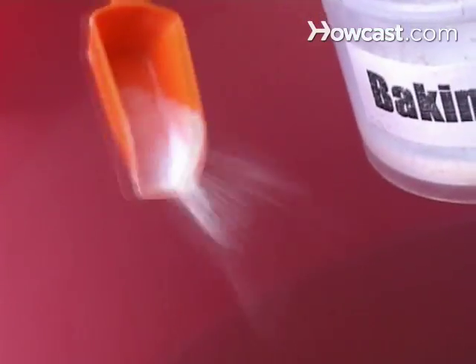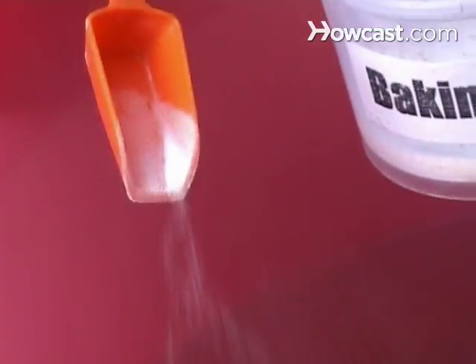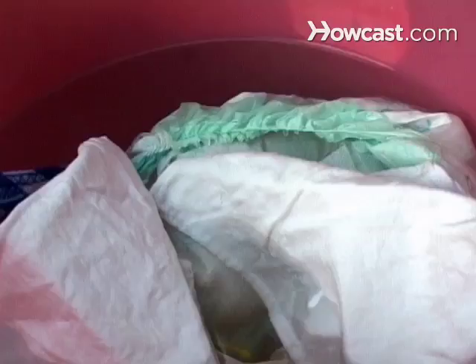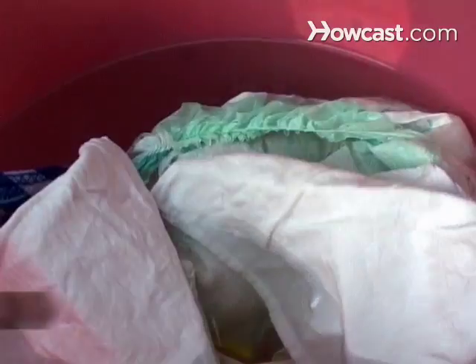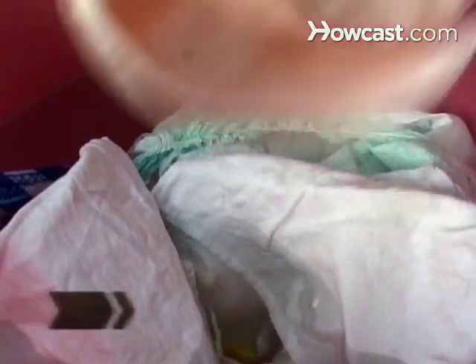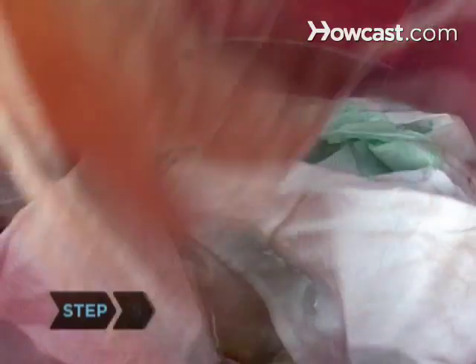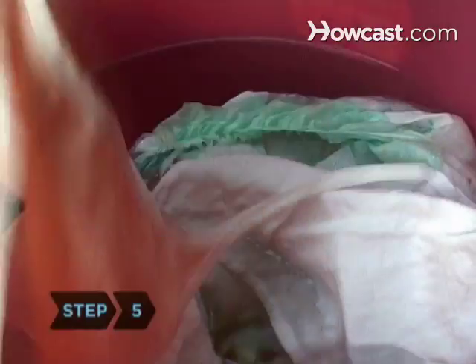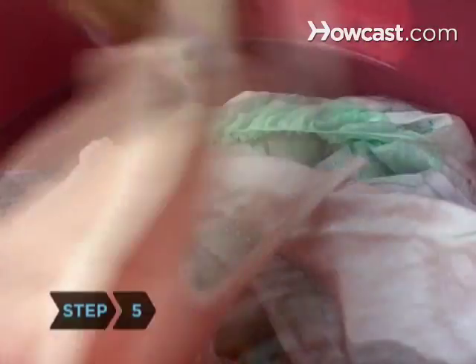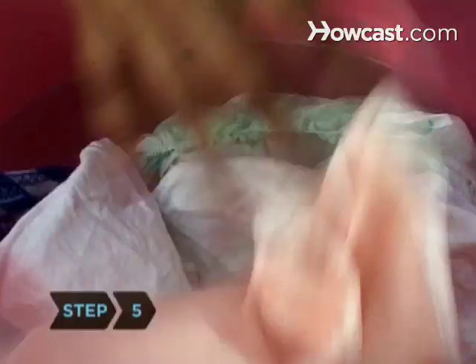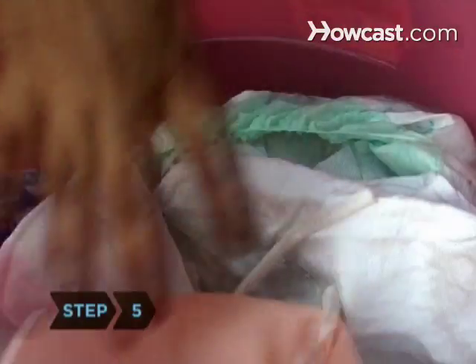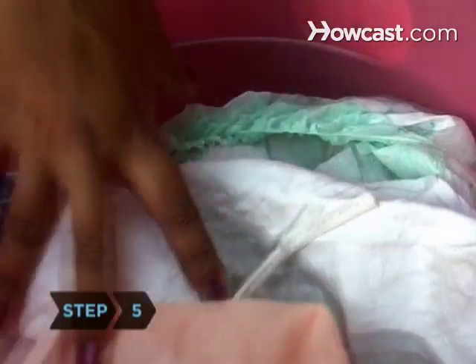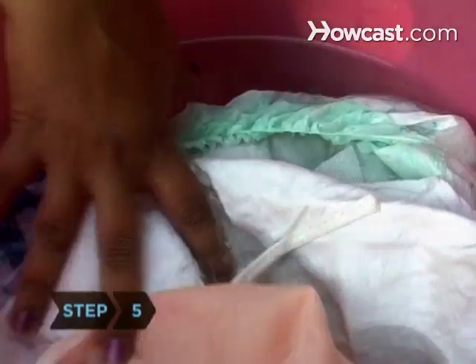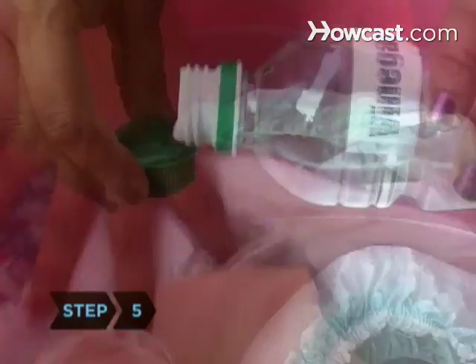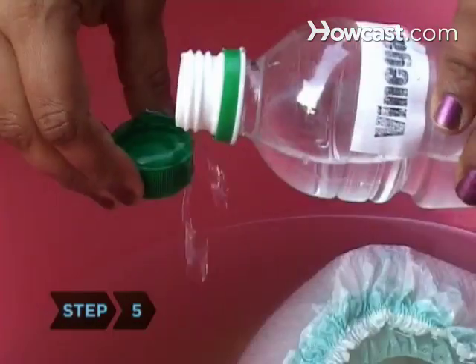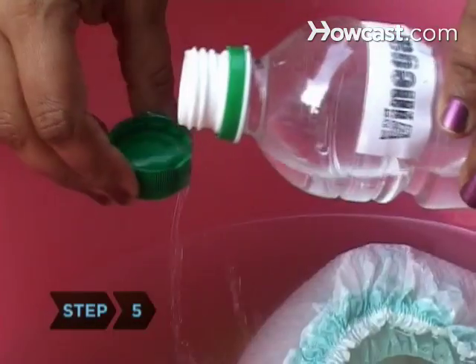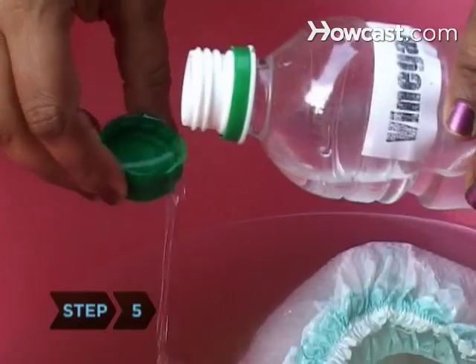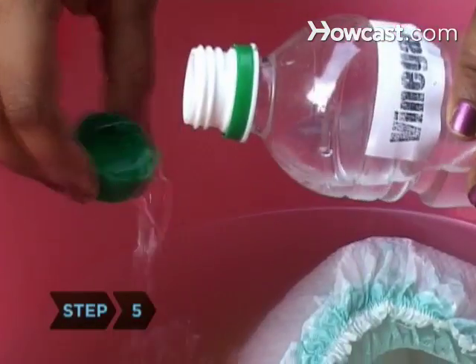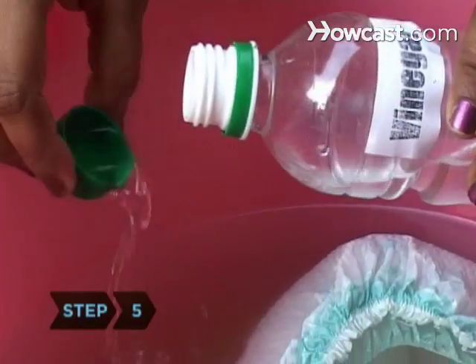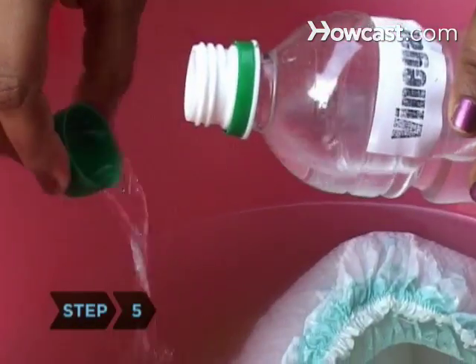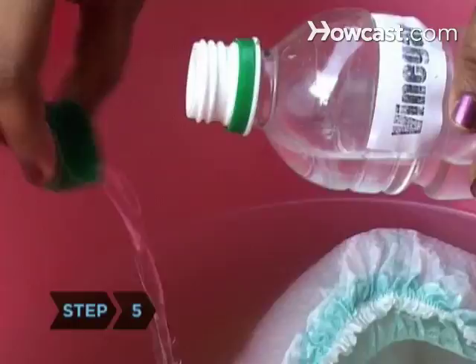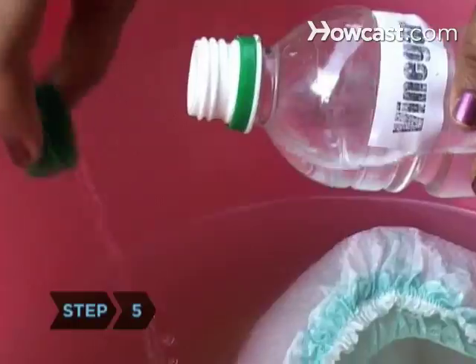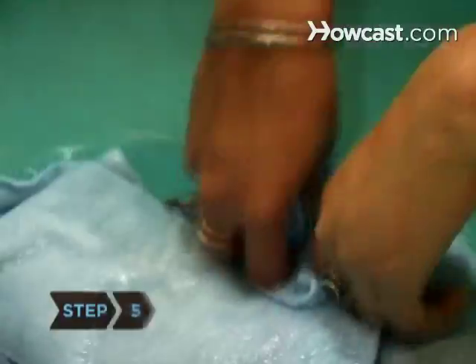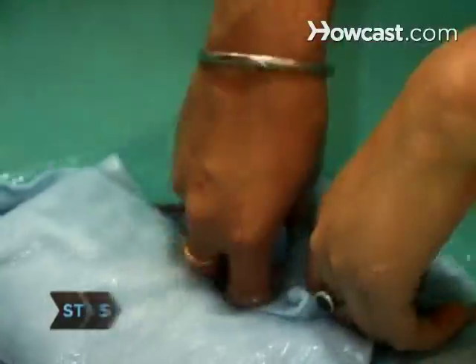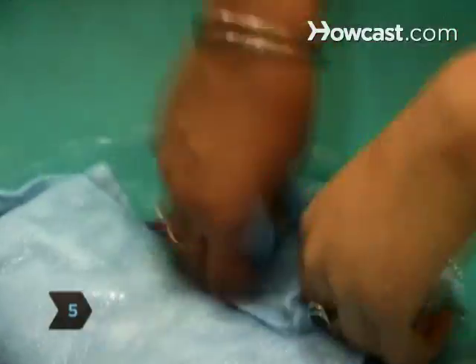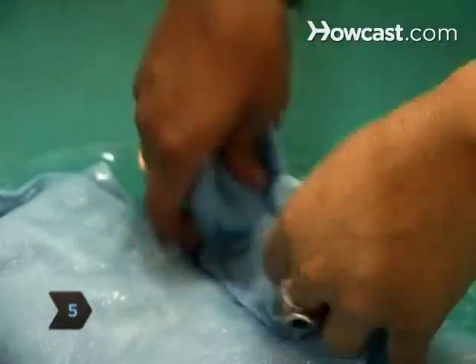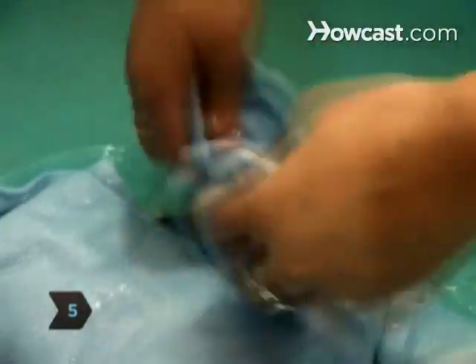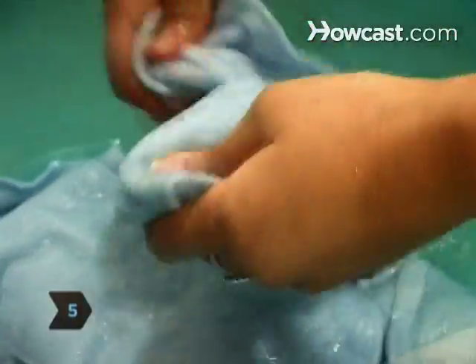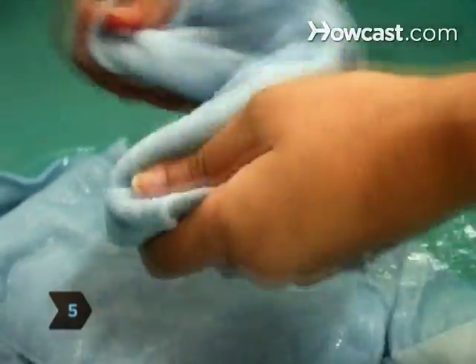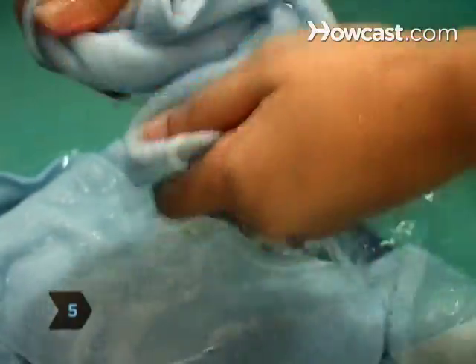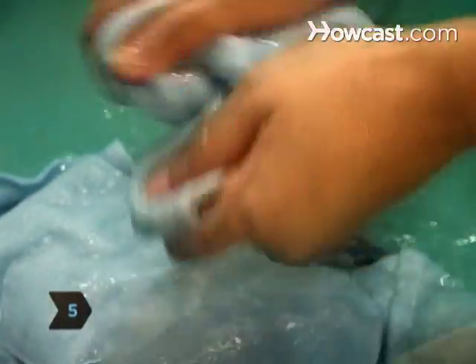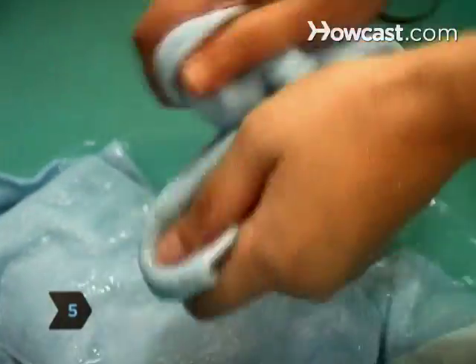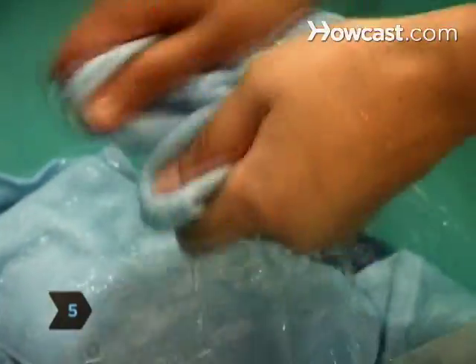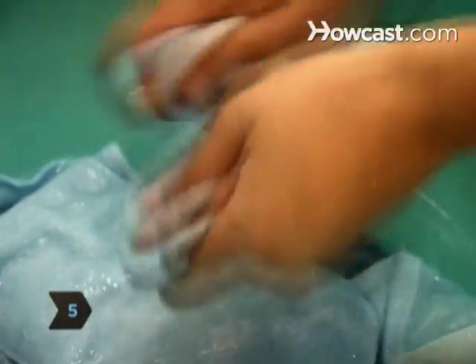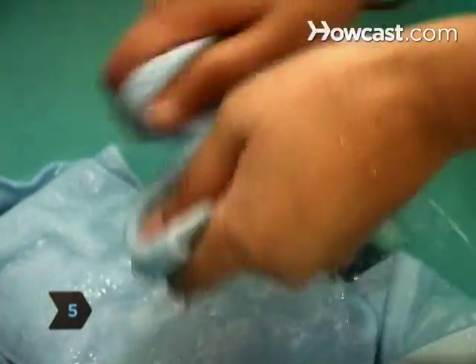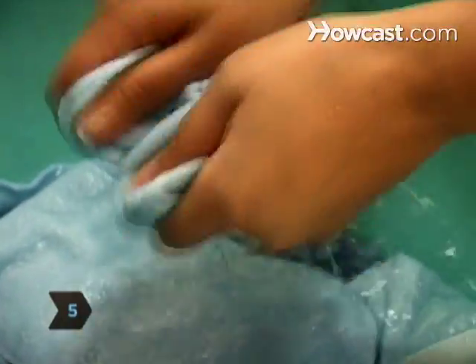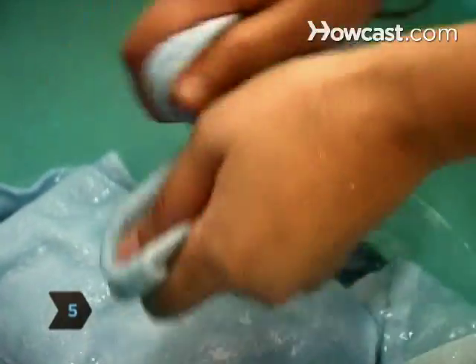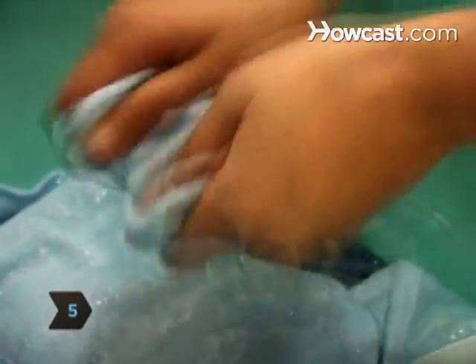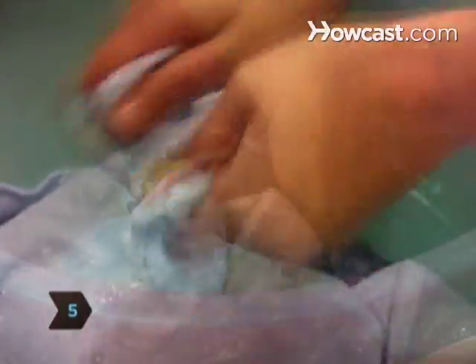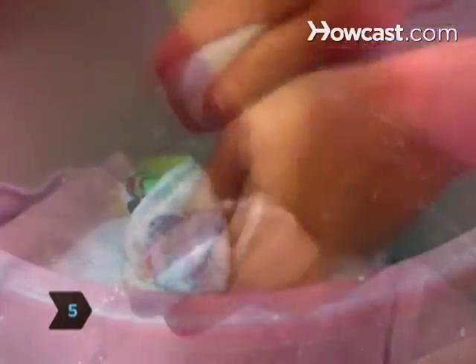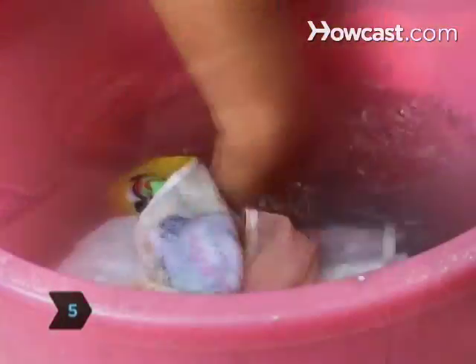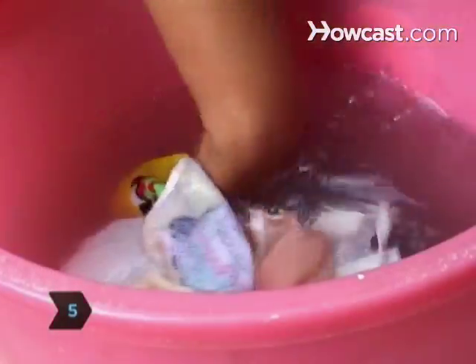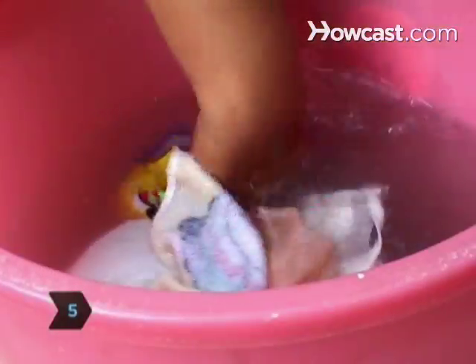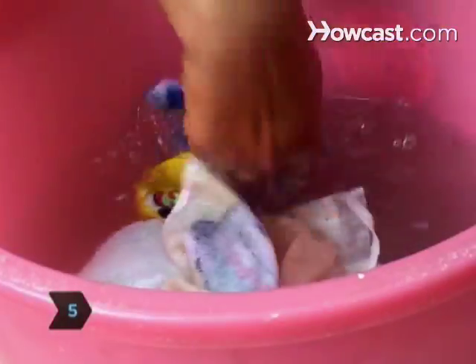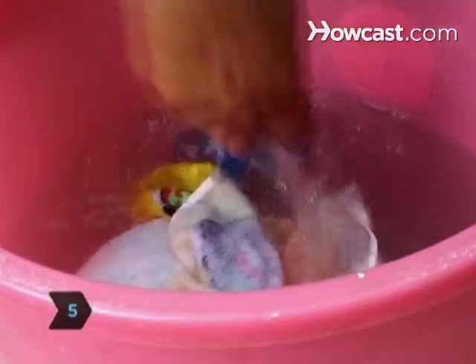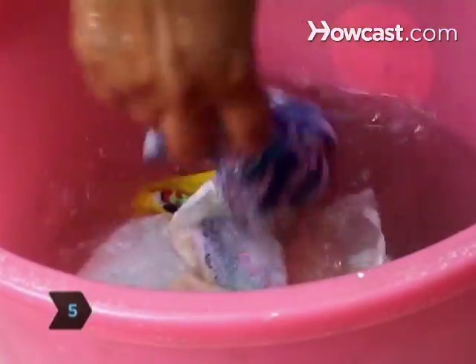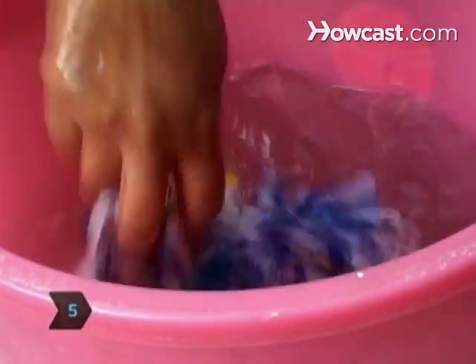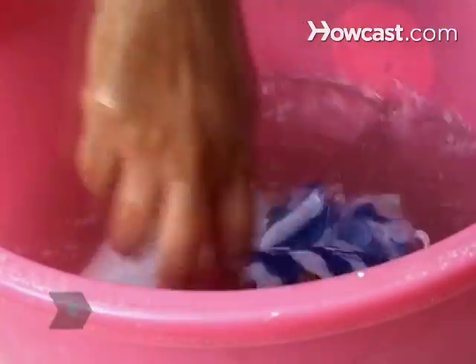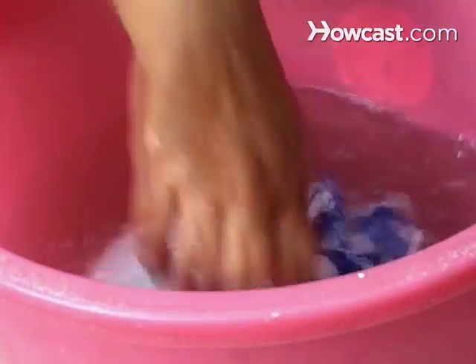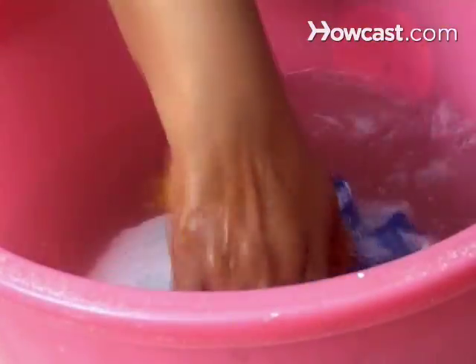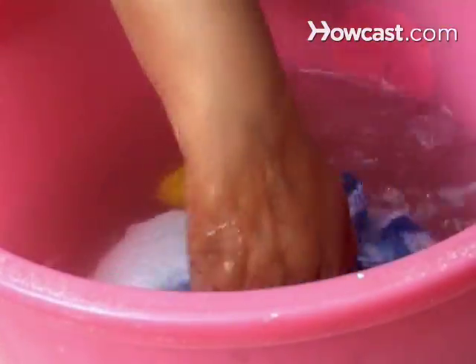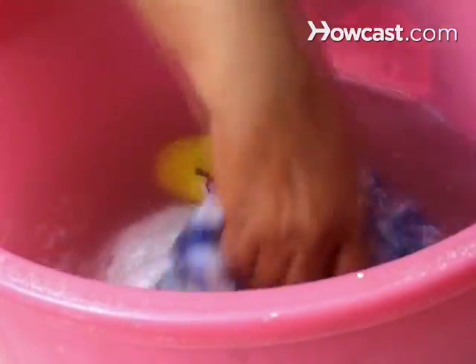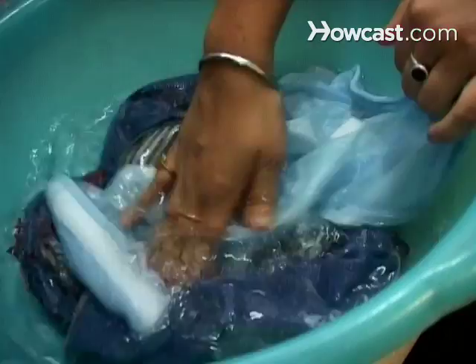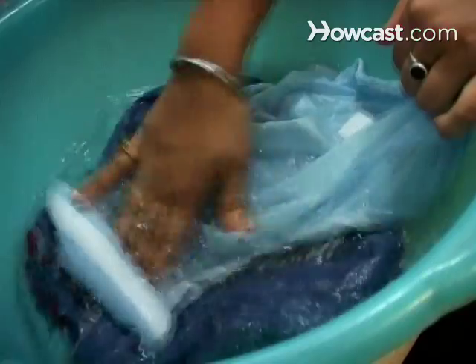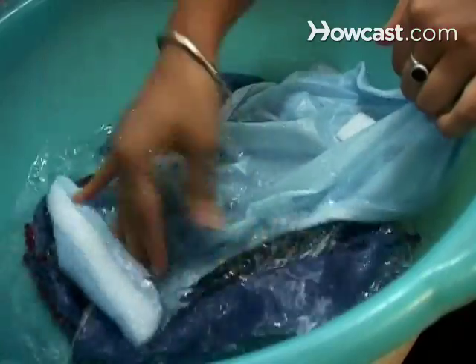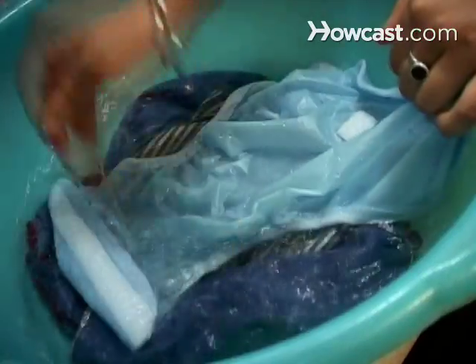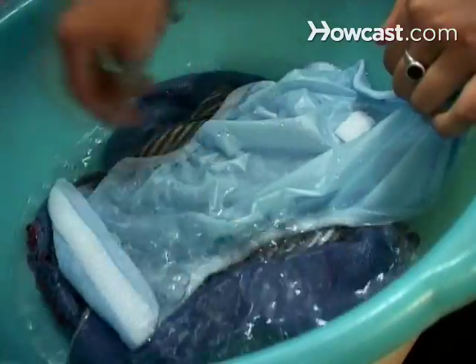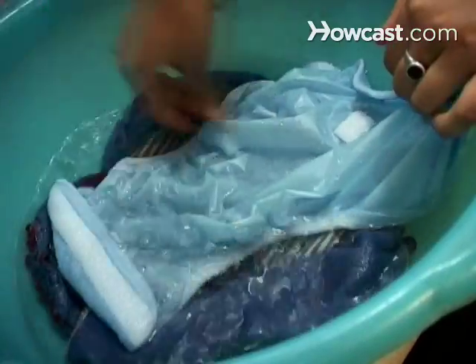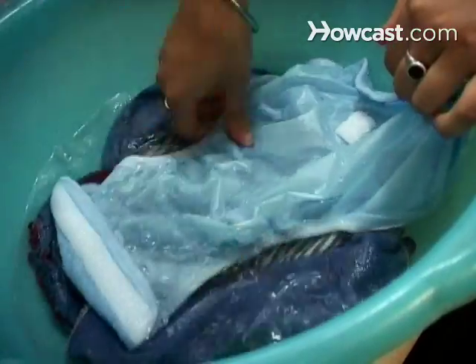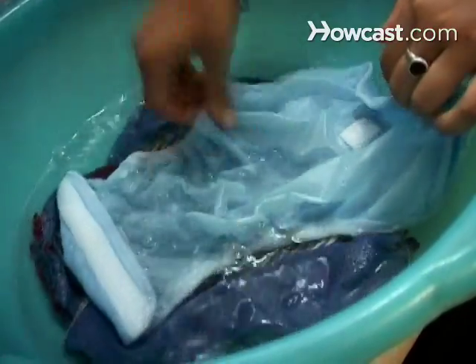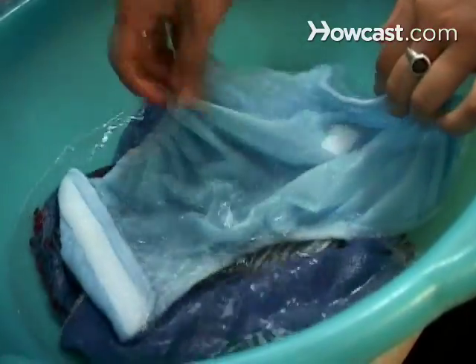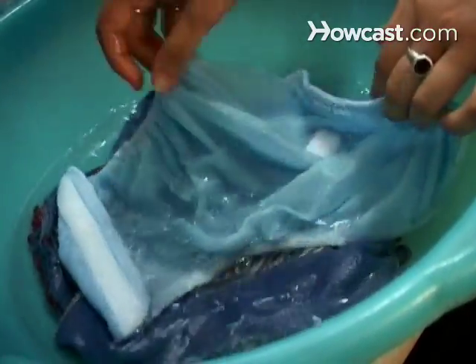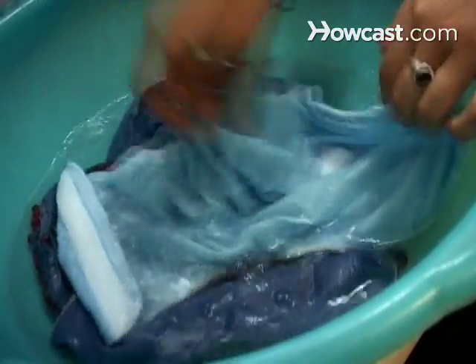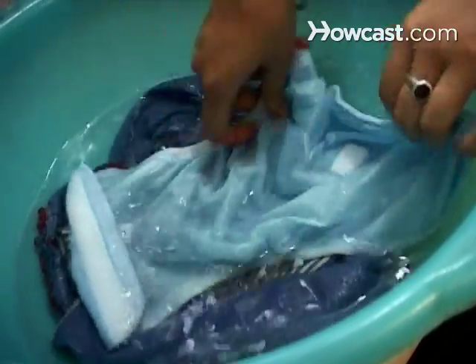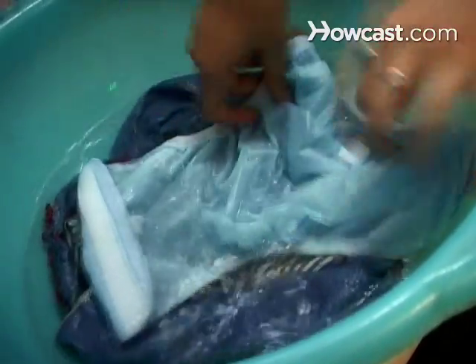Step 5. Add vinegar and rinse diapers in cold water. Vinegar removes baking soda, which can cause diaper rash.